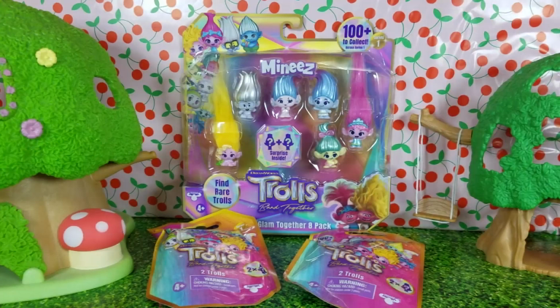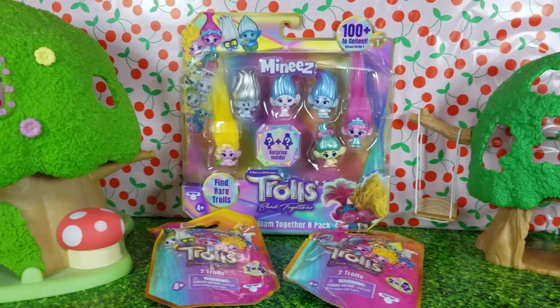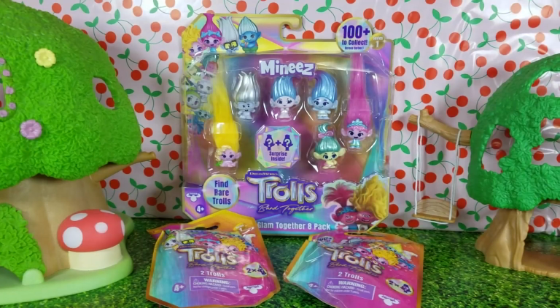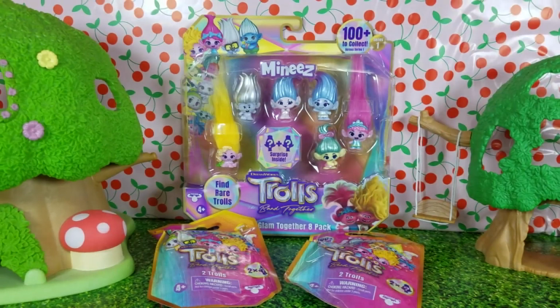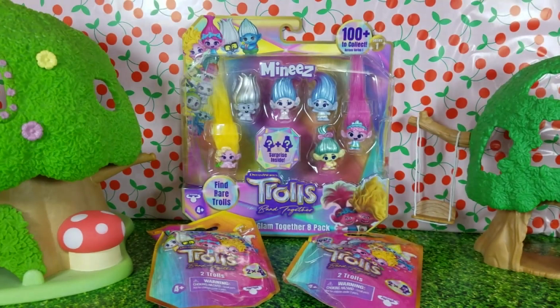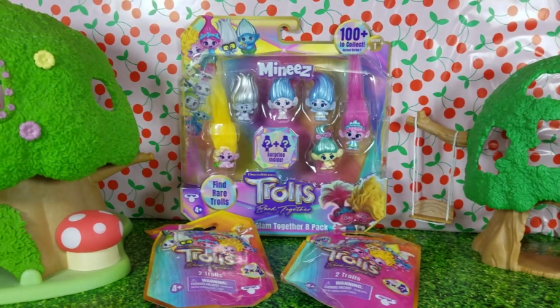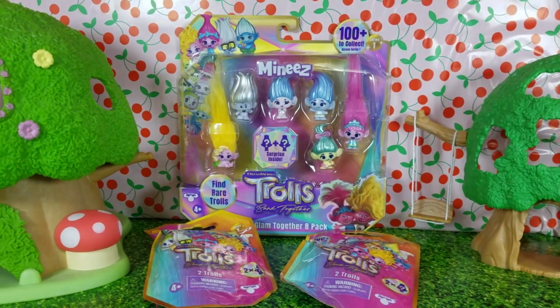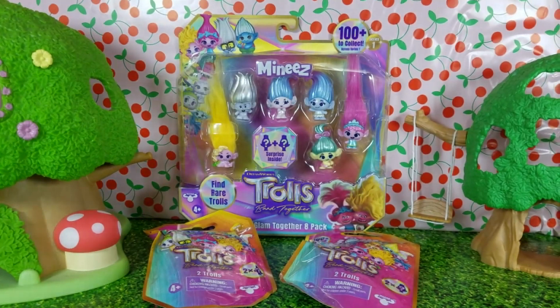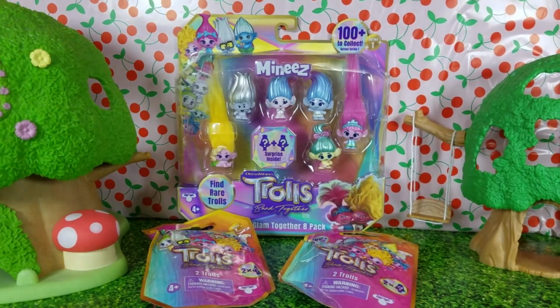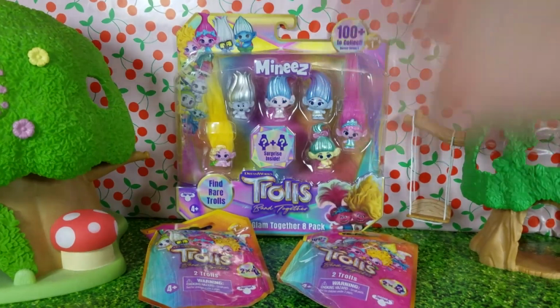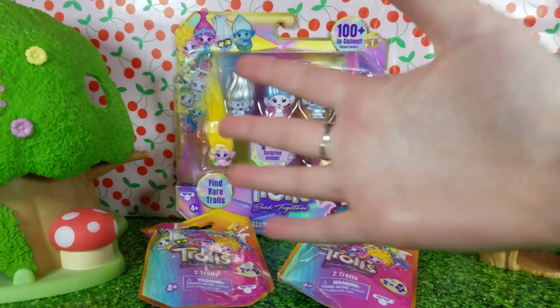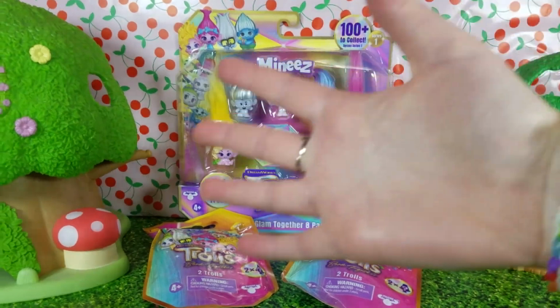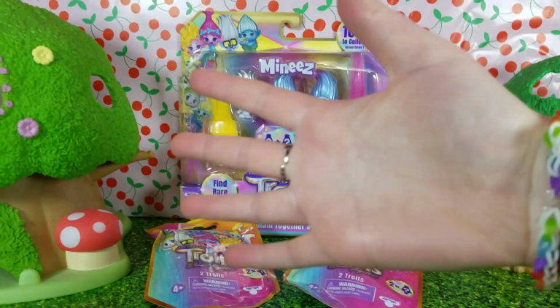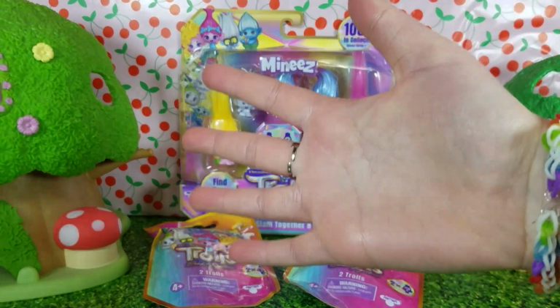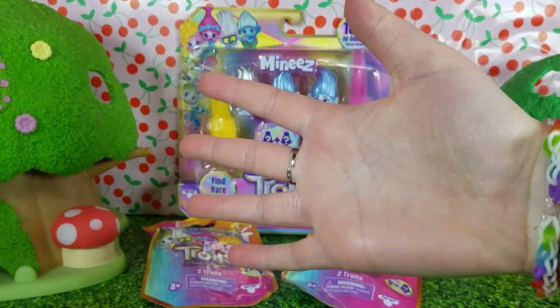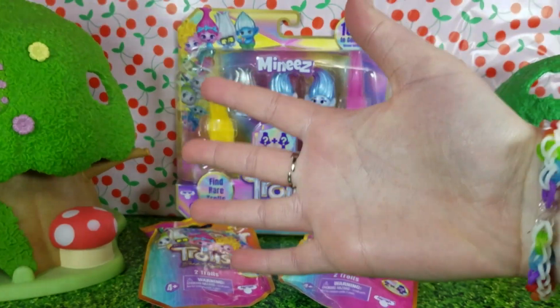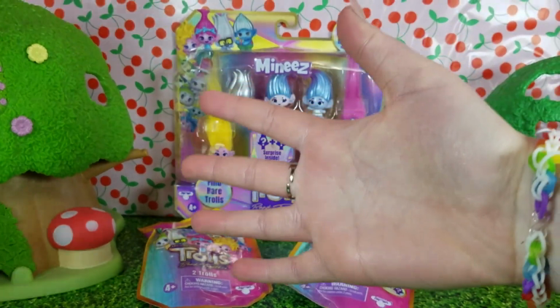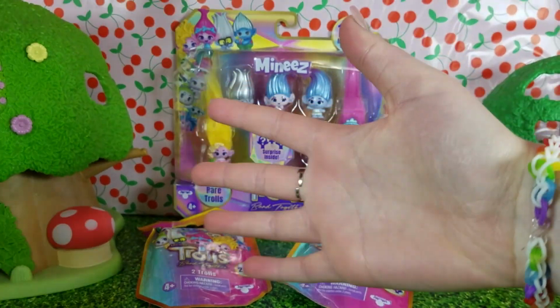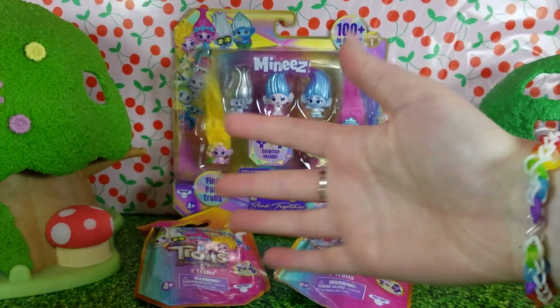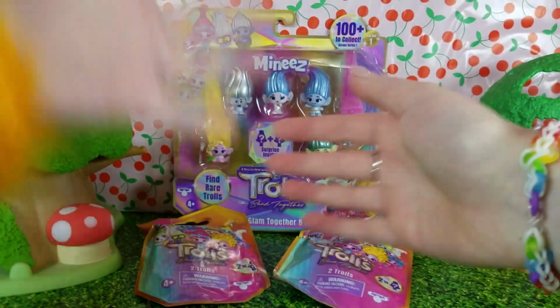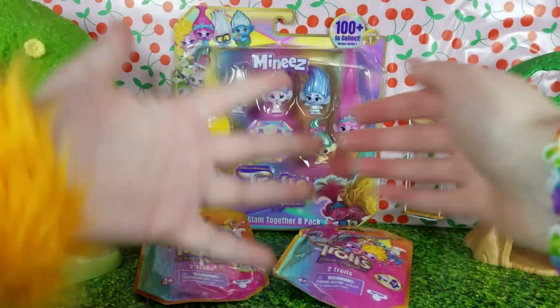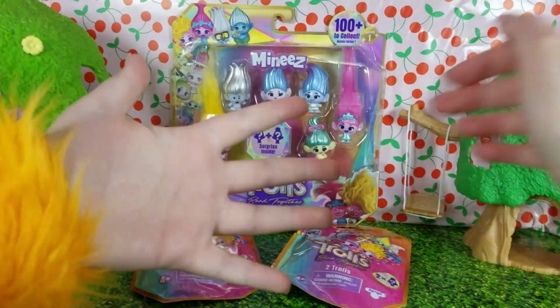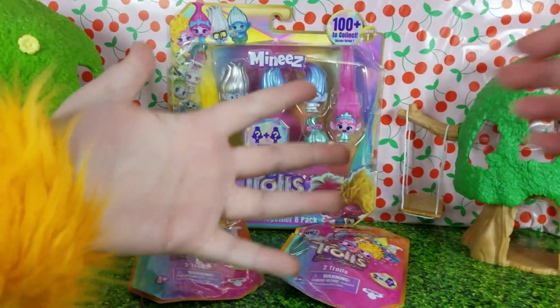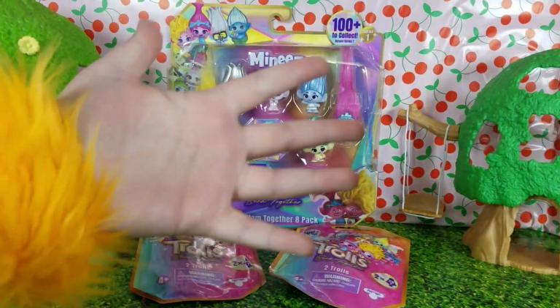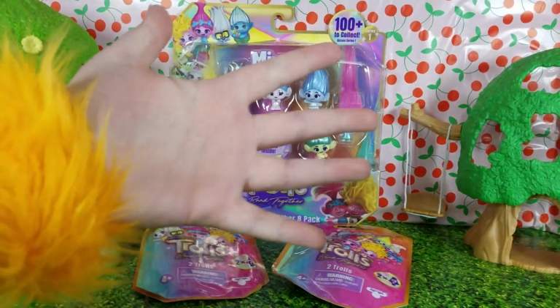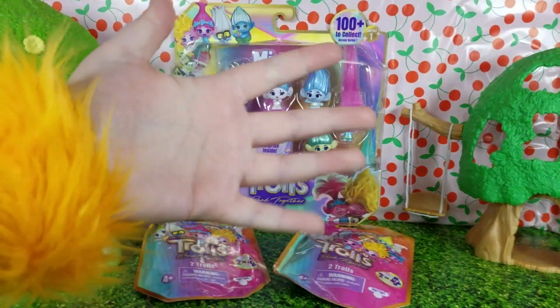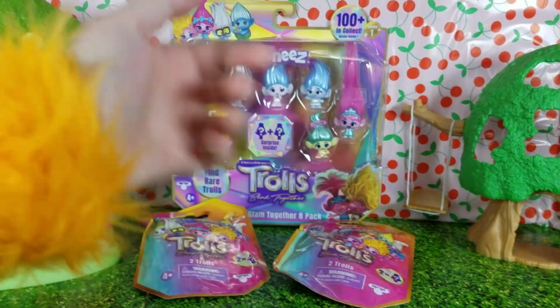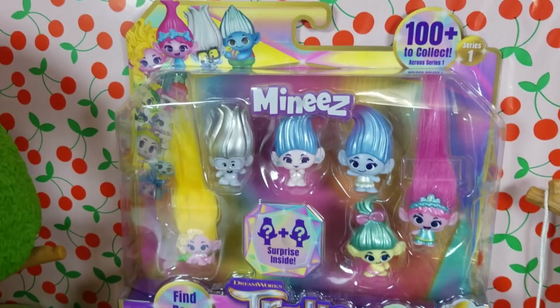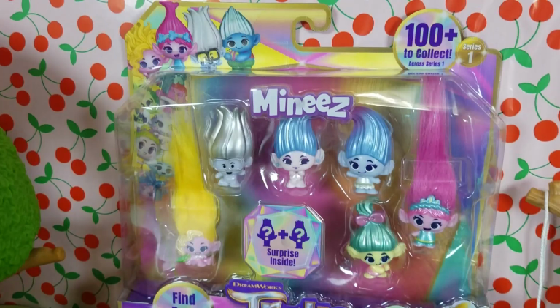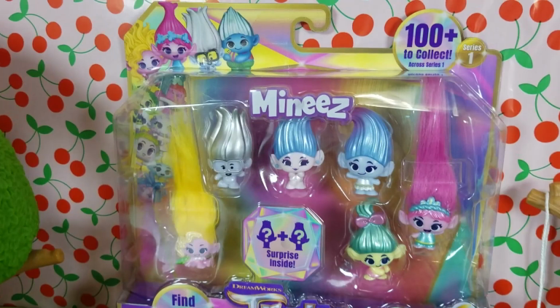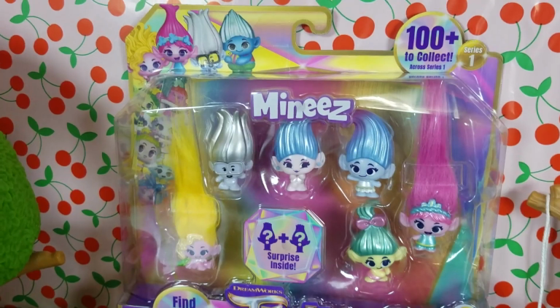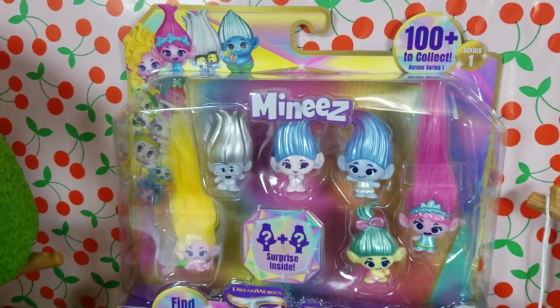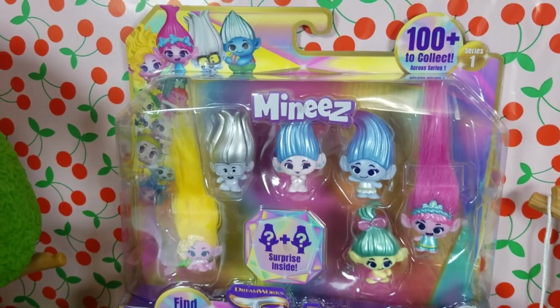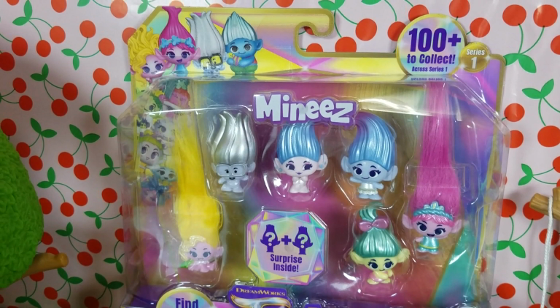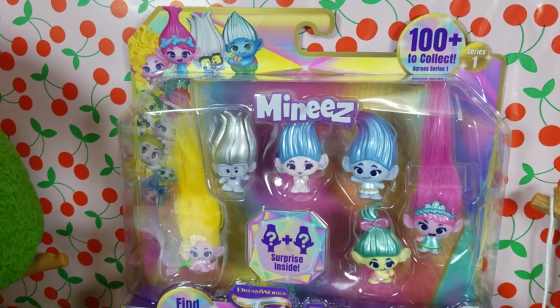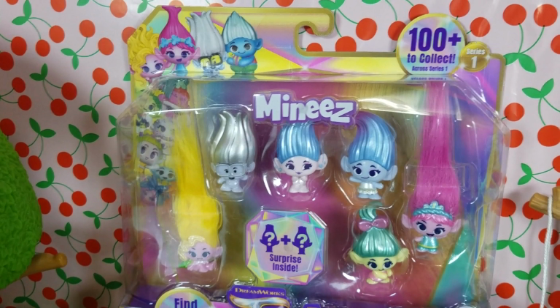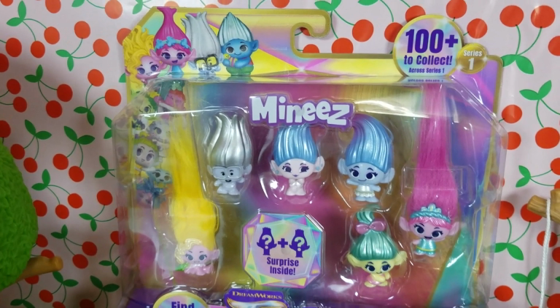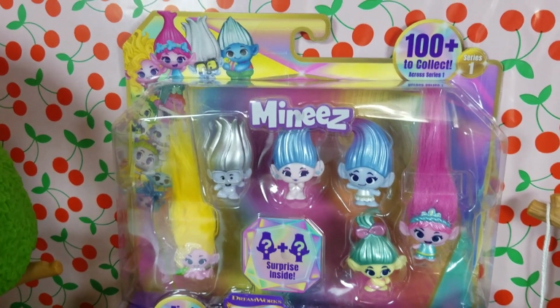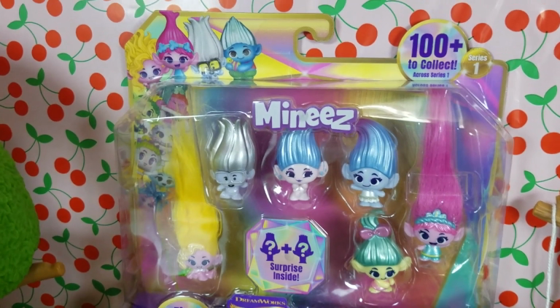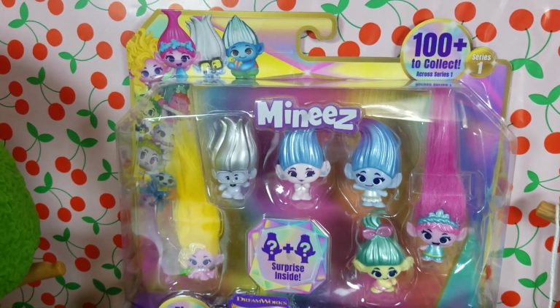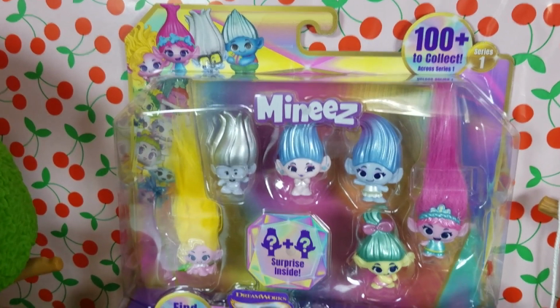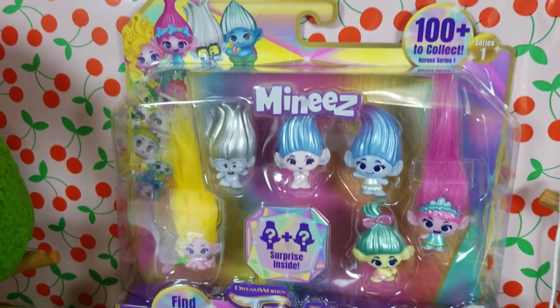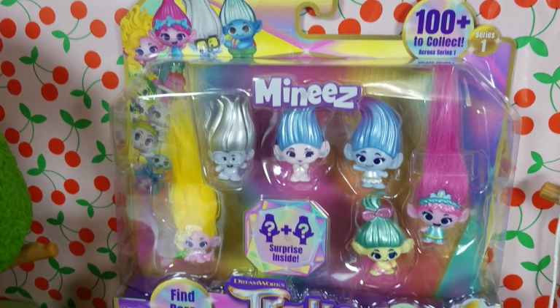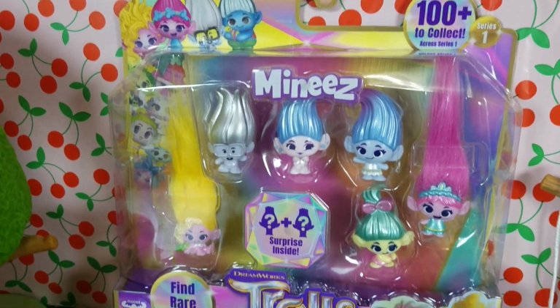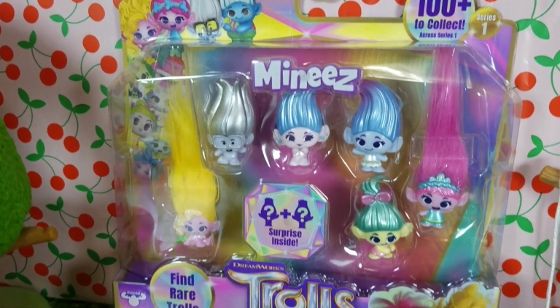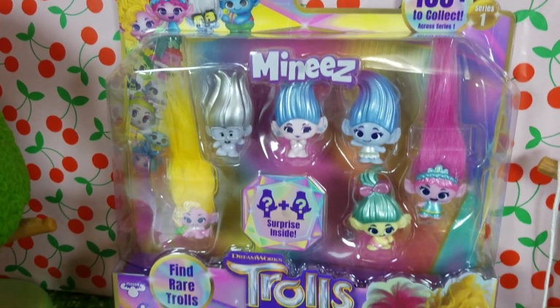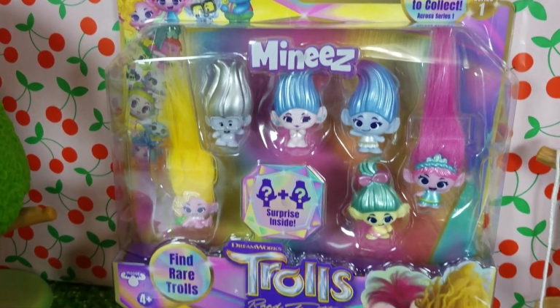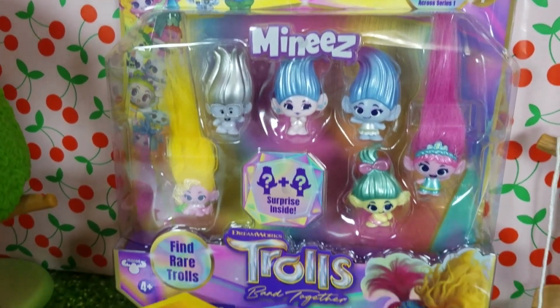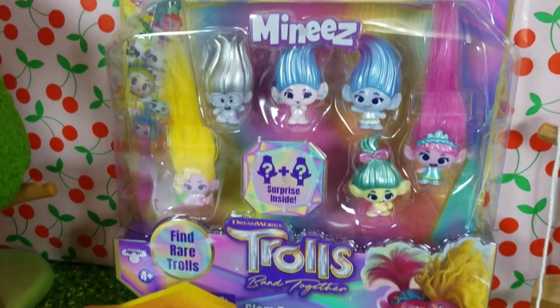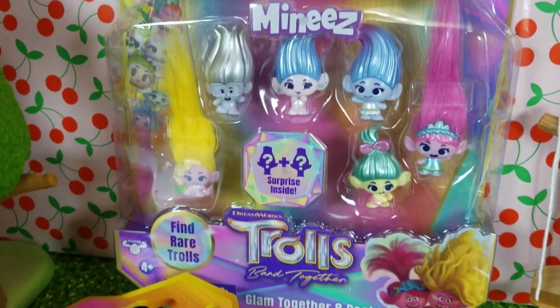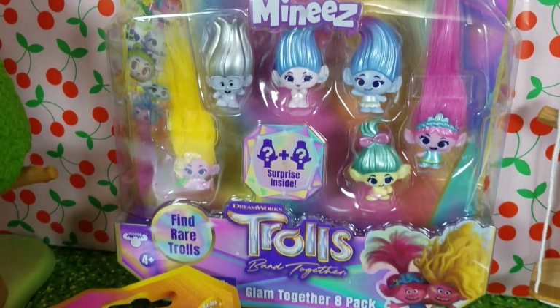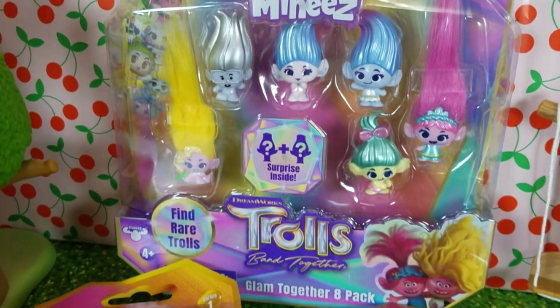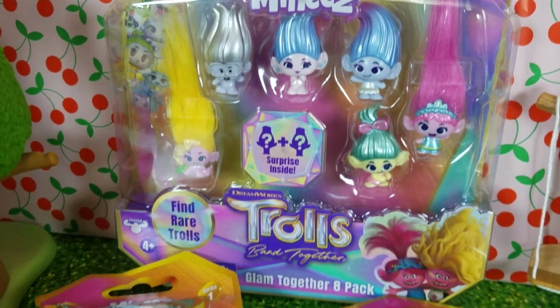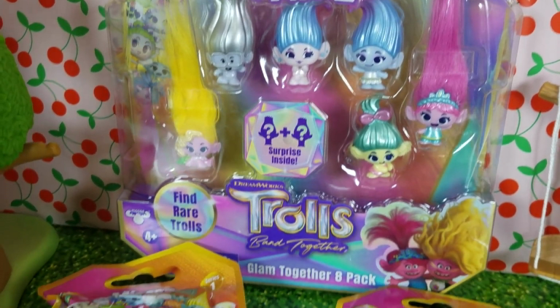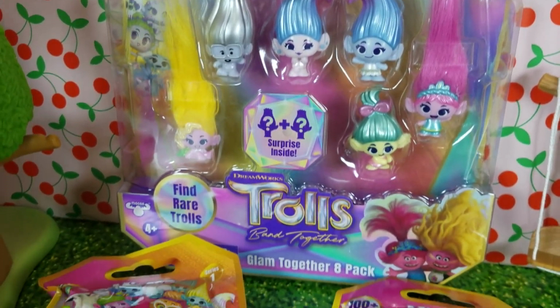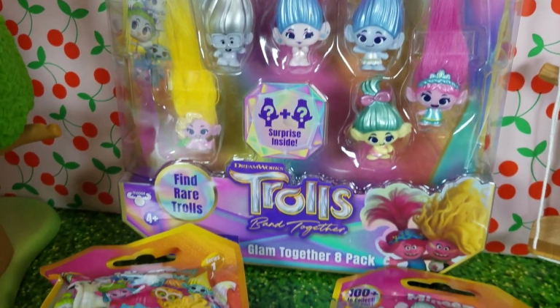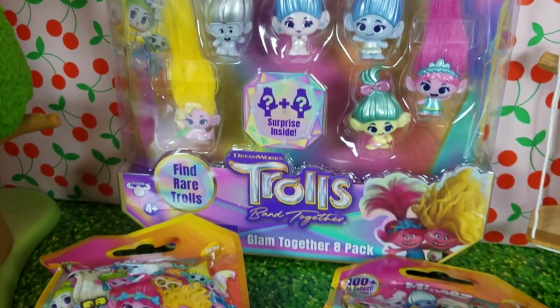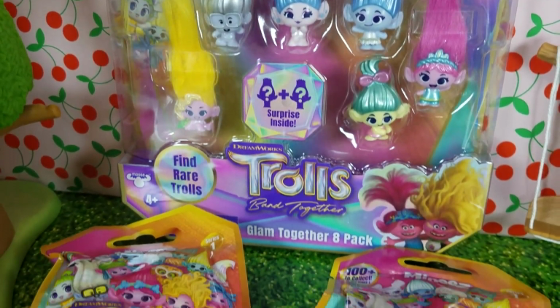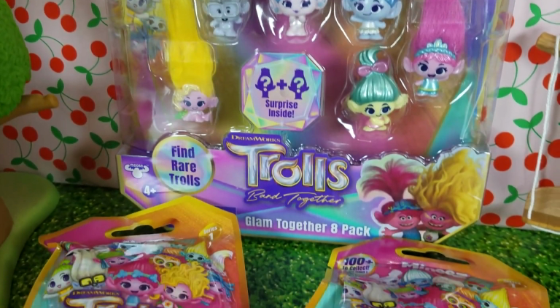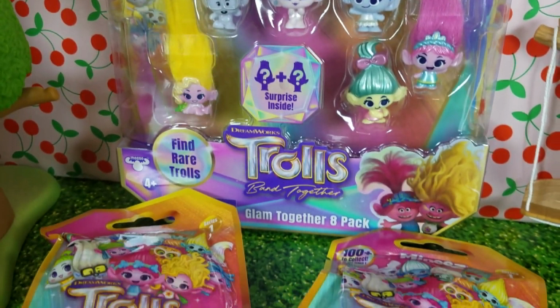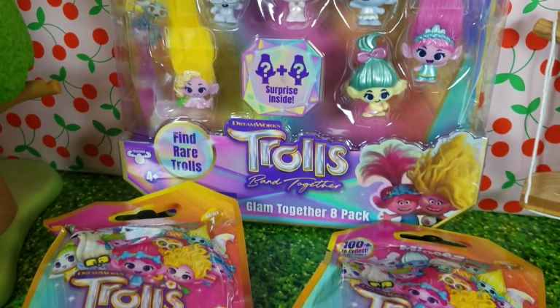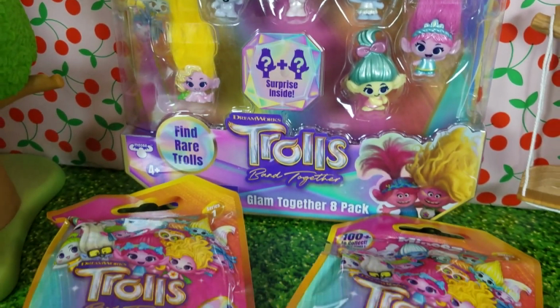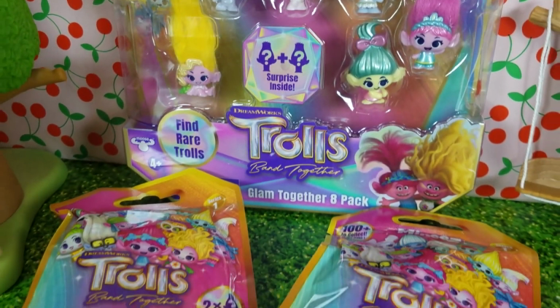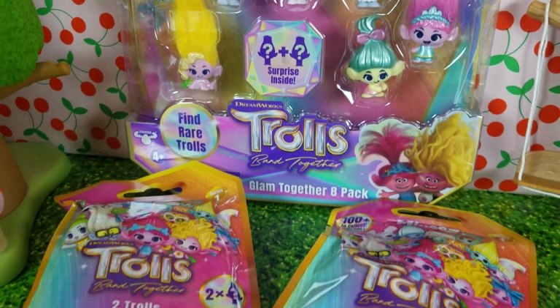What's up guys, it's Boopy and Chachi. And today we're checking out some new Trolls Minis toys that we found at Target.